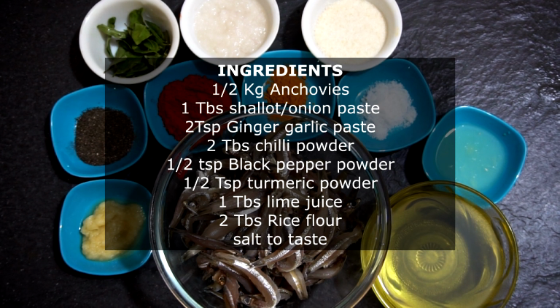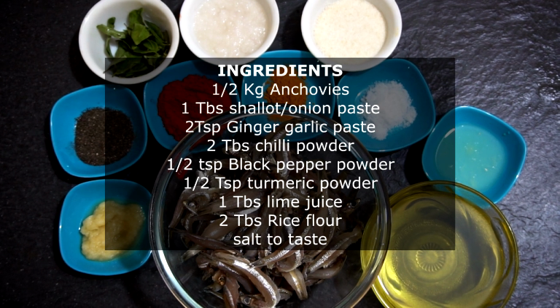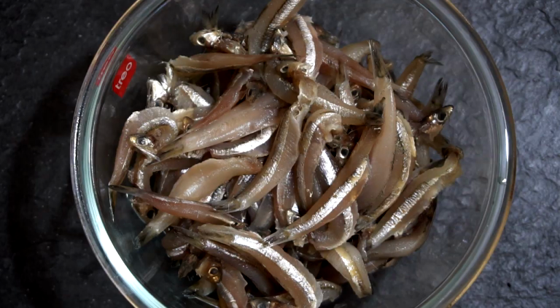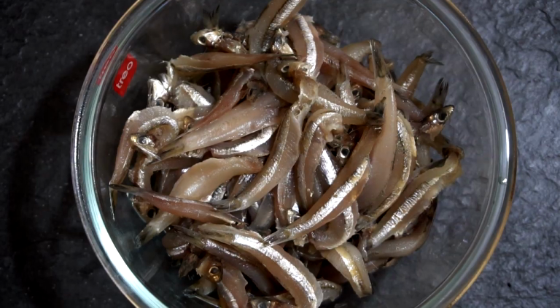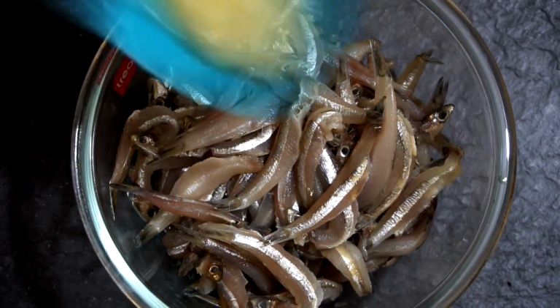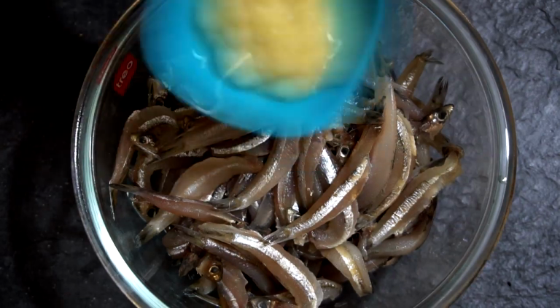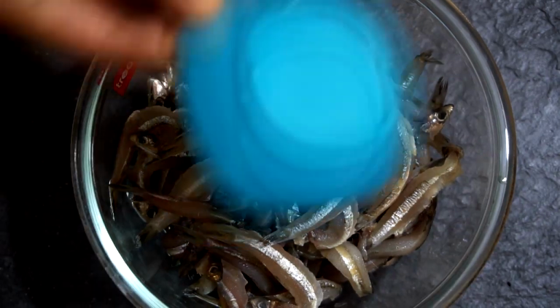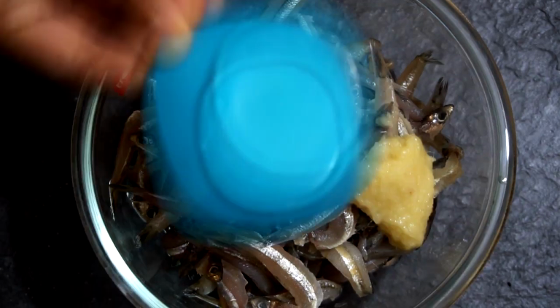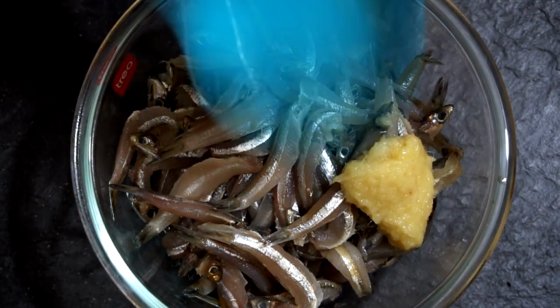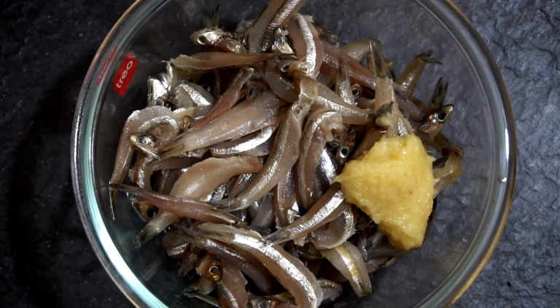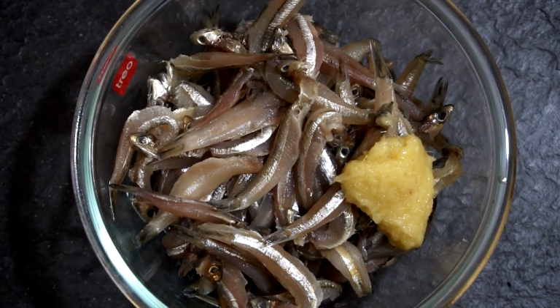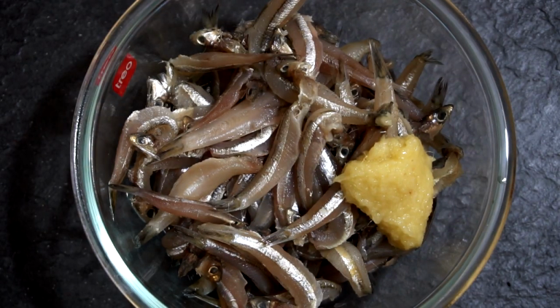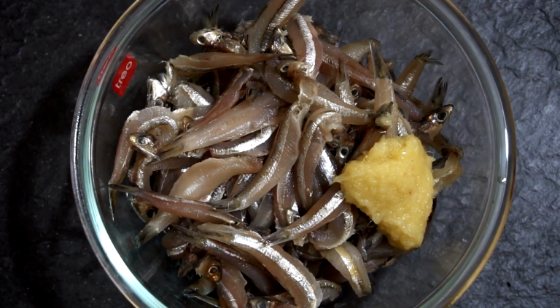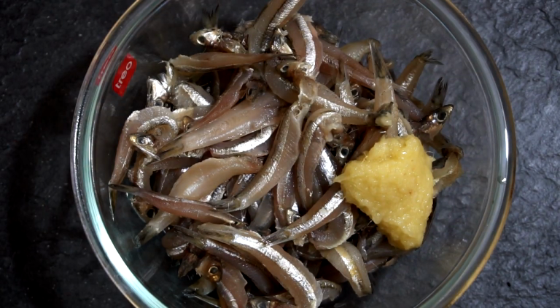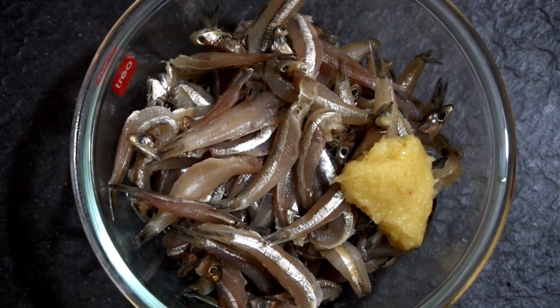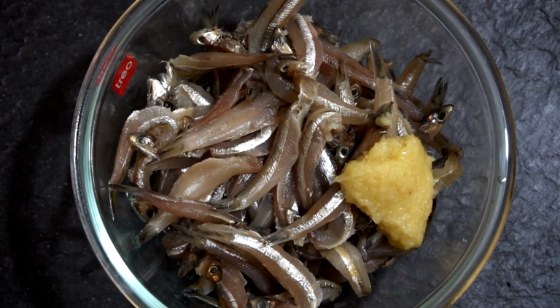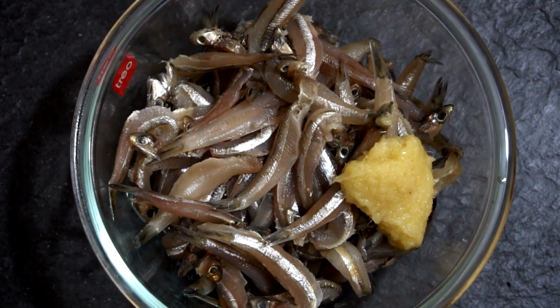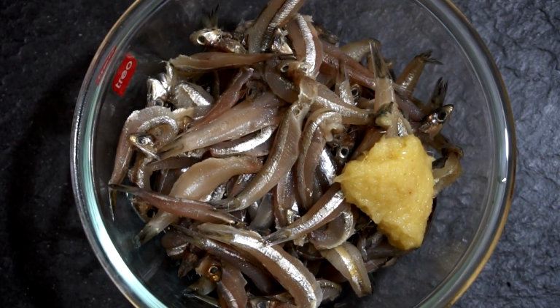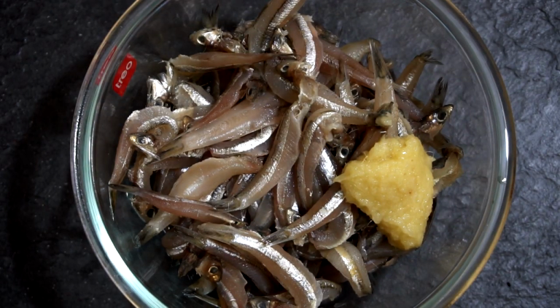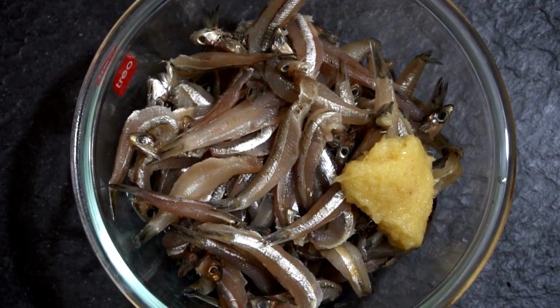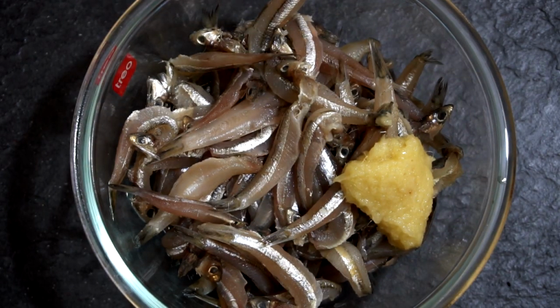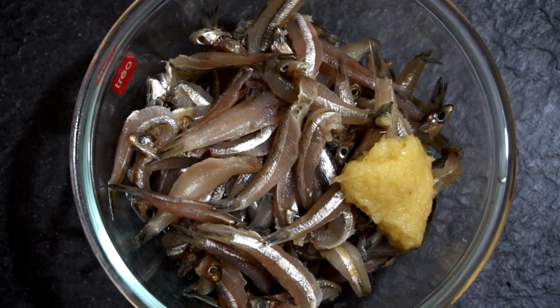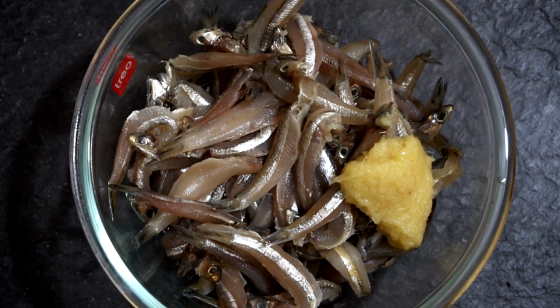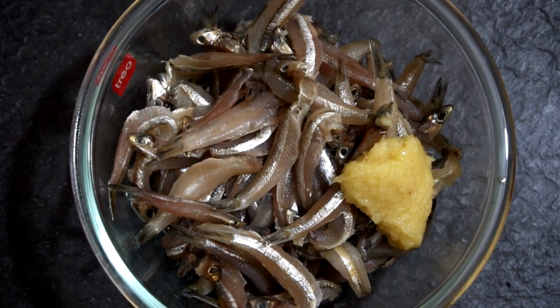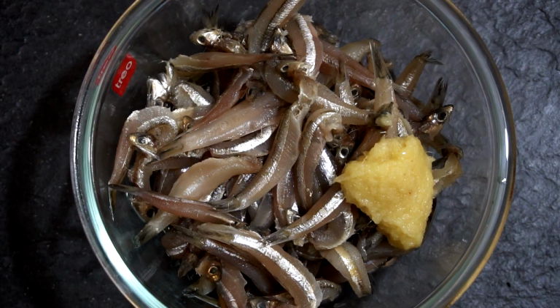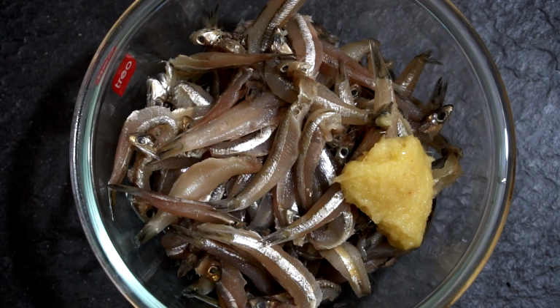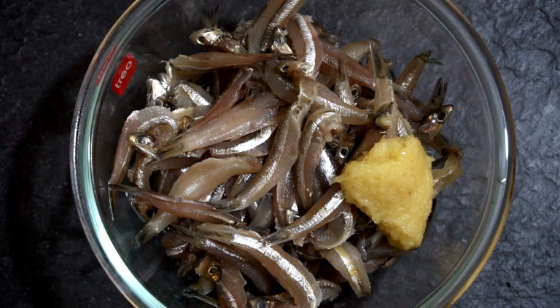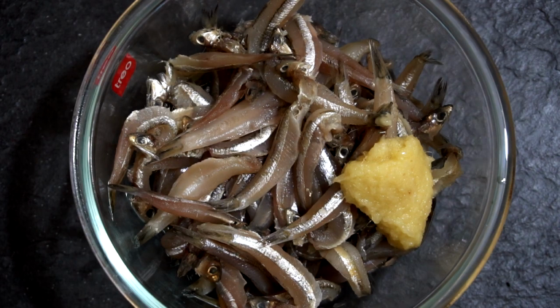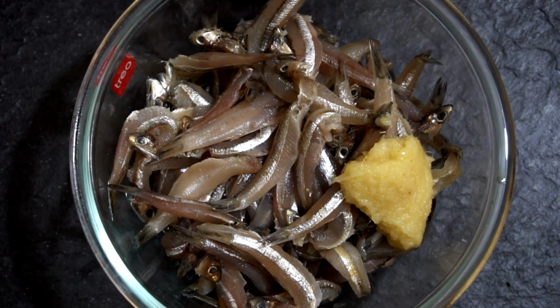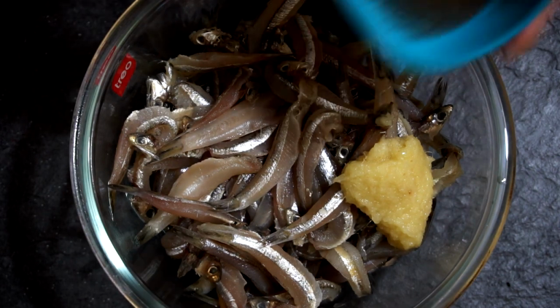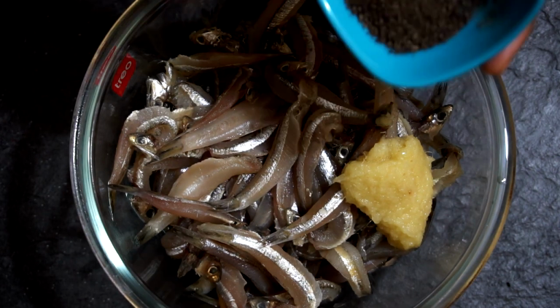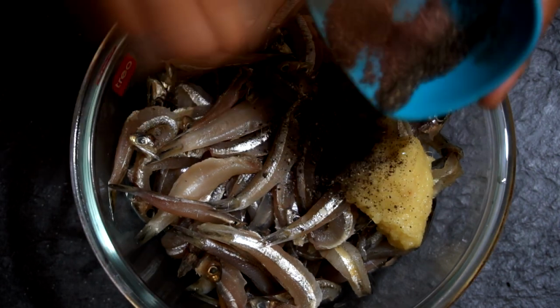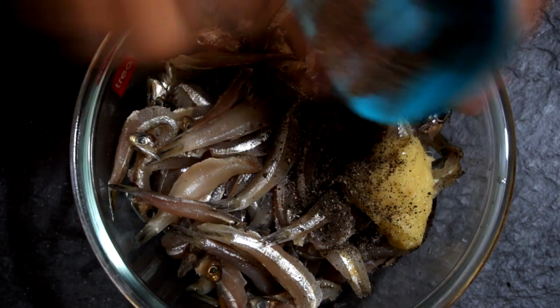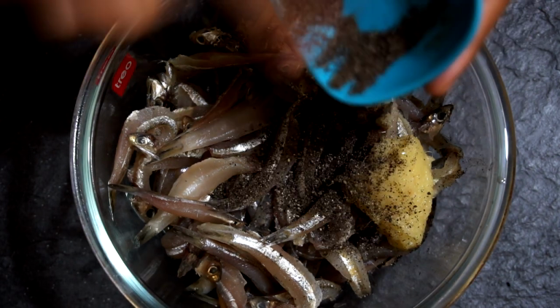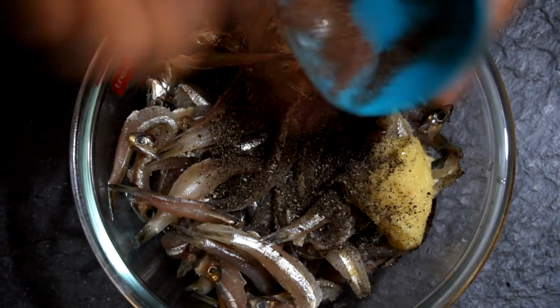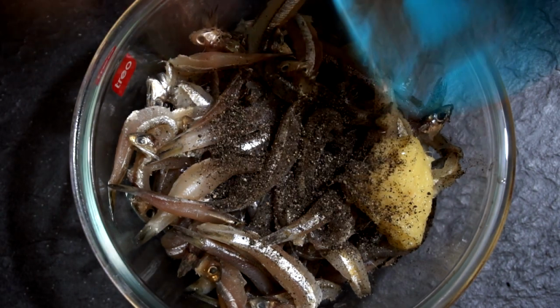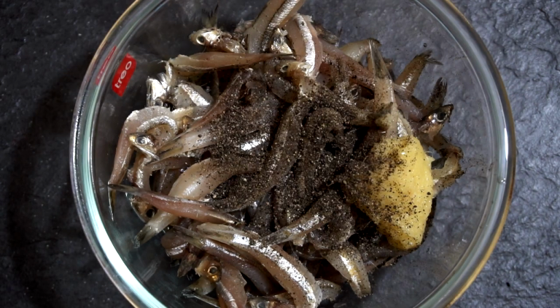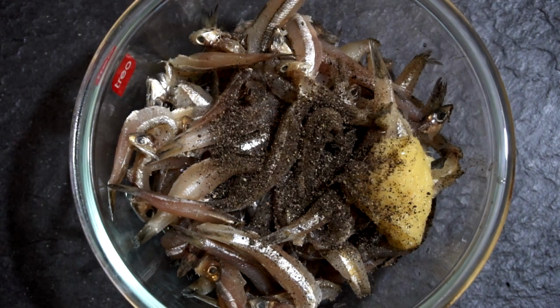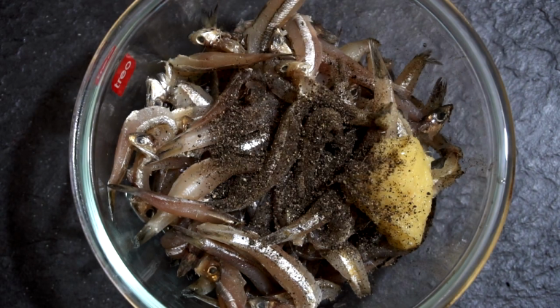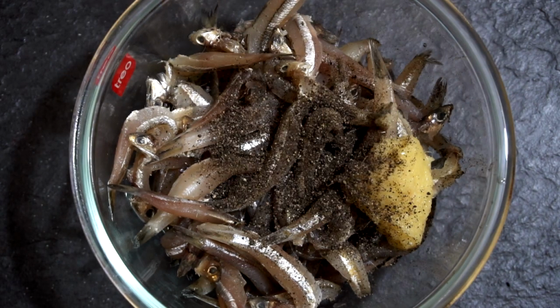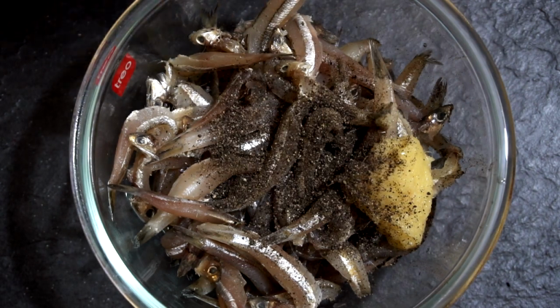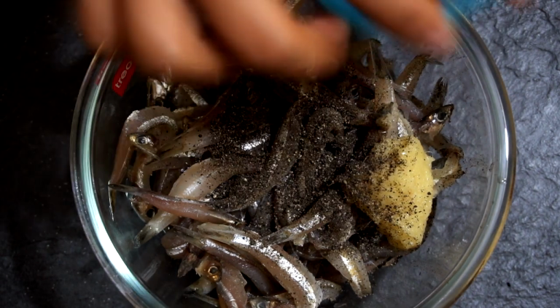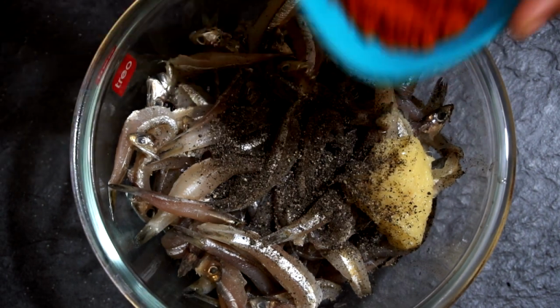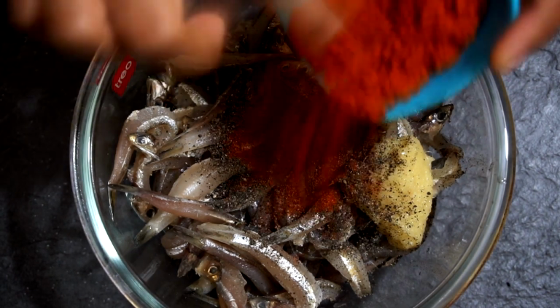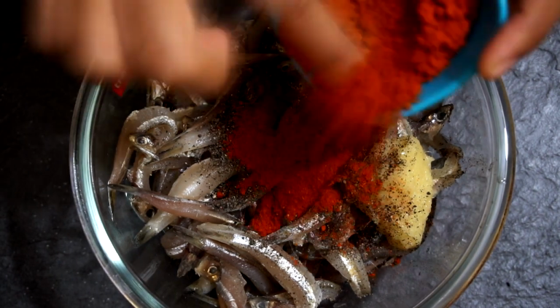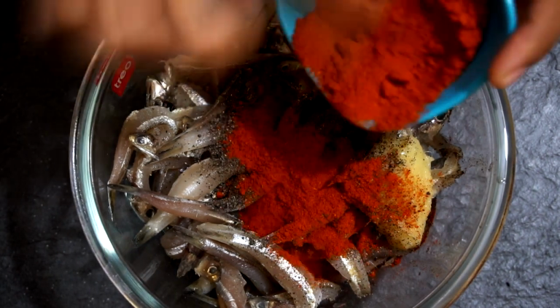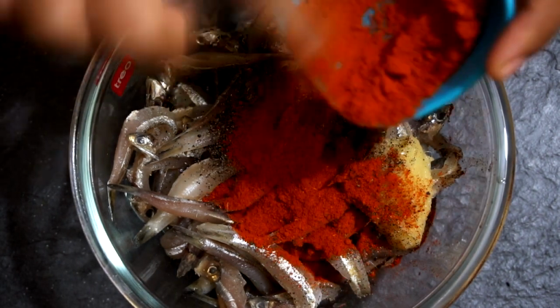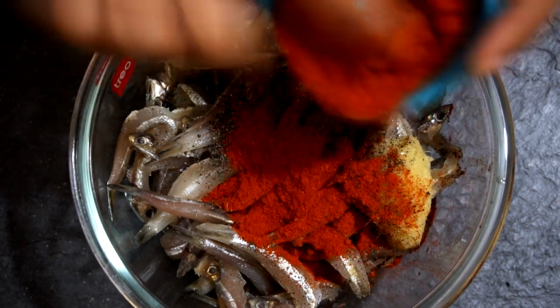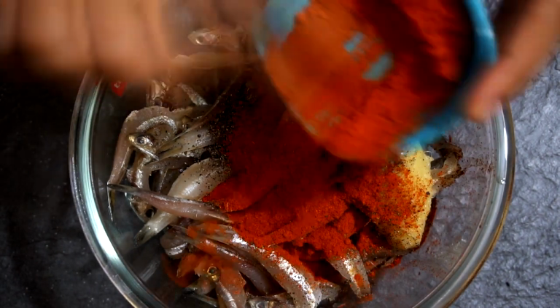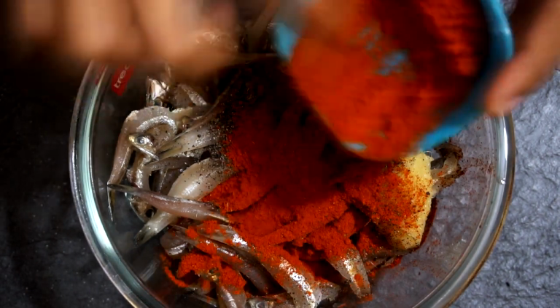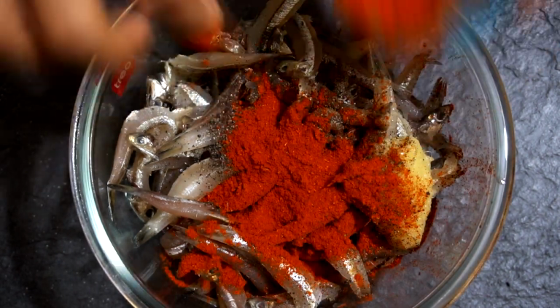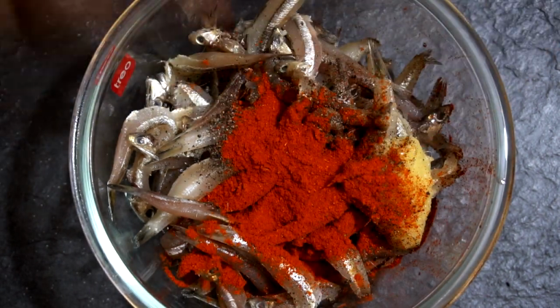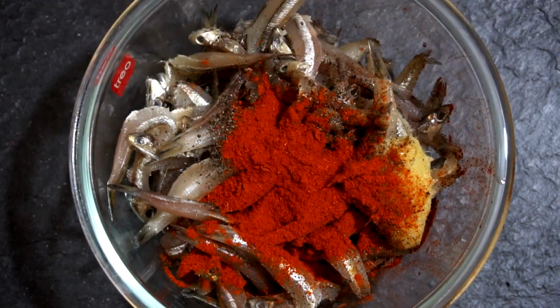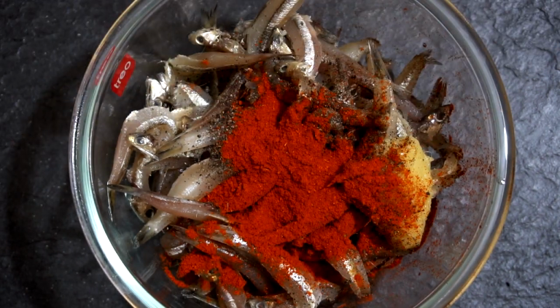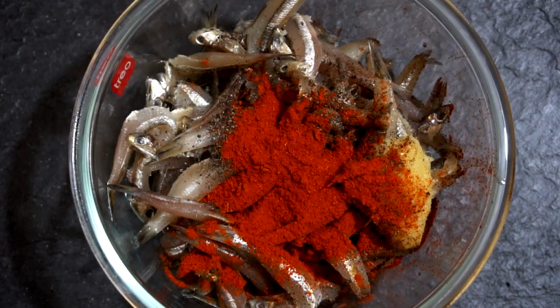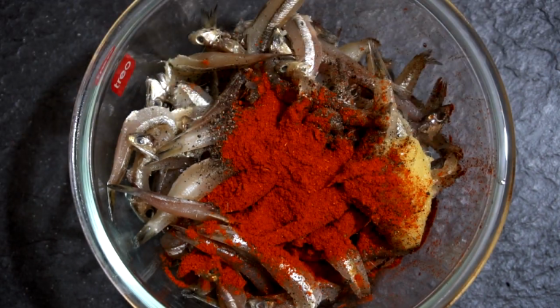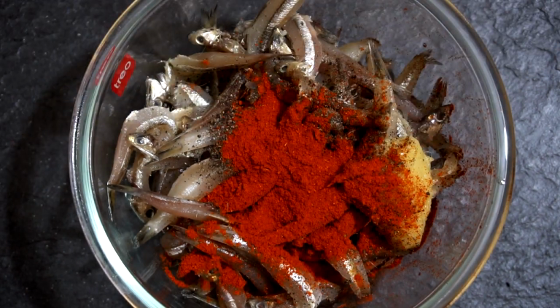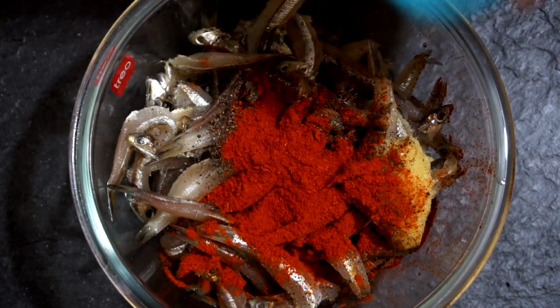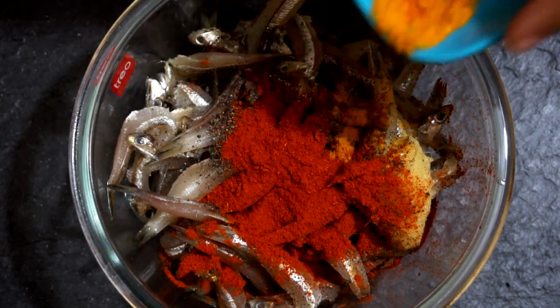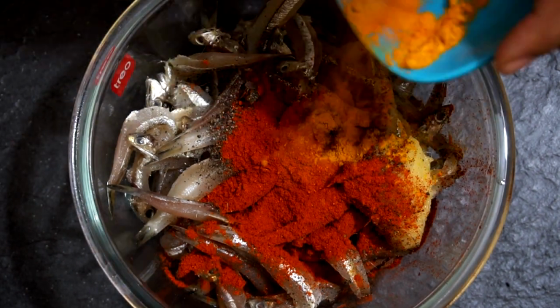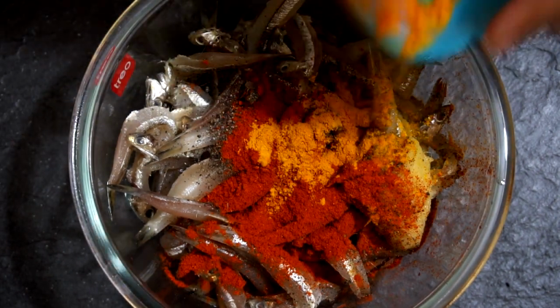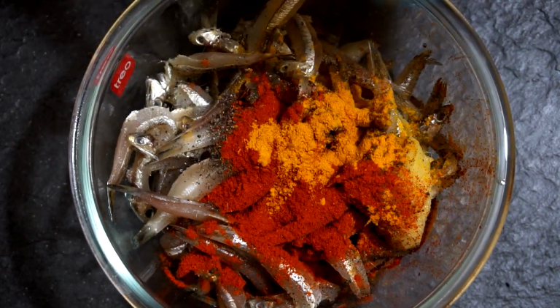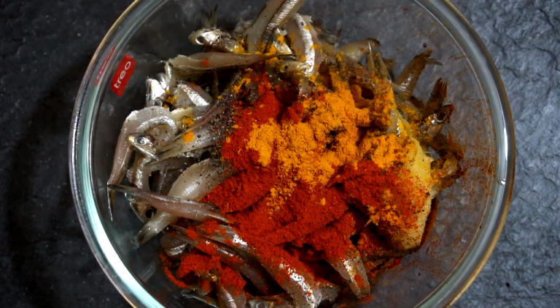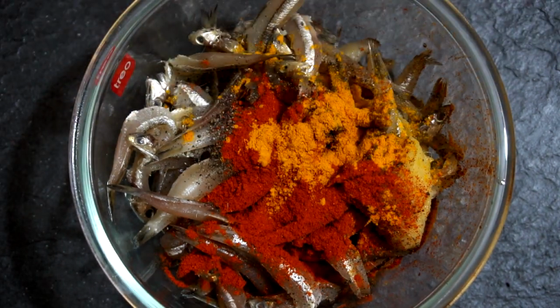Add in all the ingredients except for the rice flour and marinate the anchovies for 15 minutes.